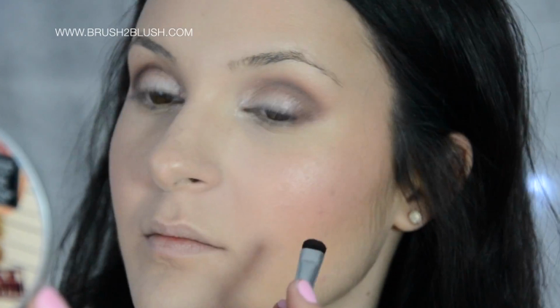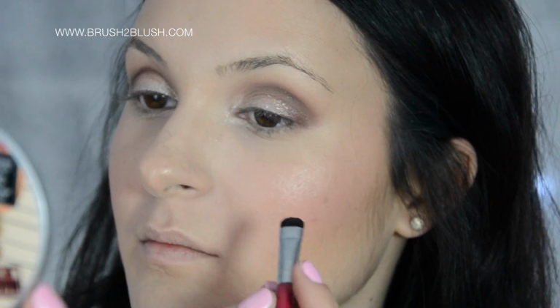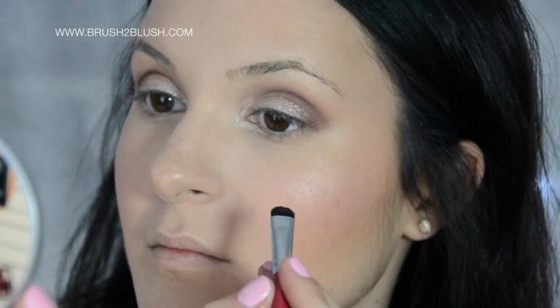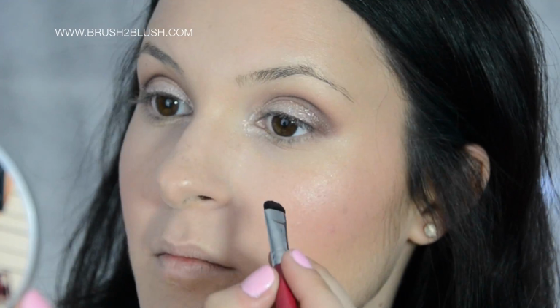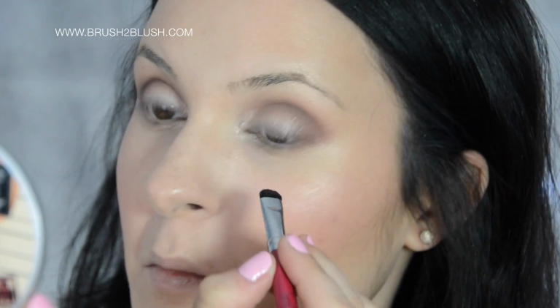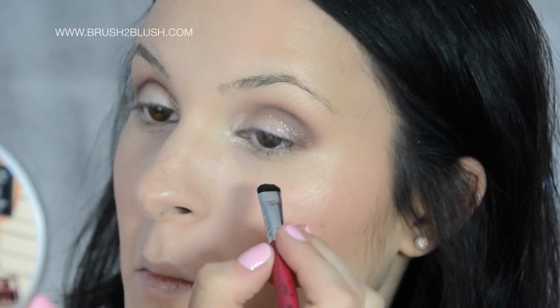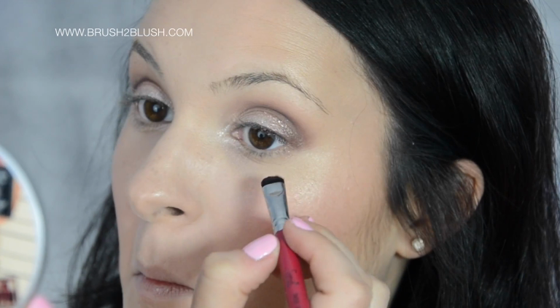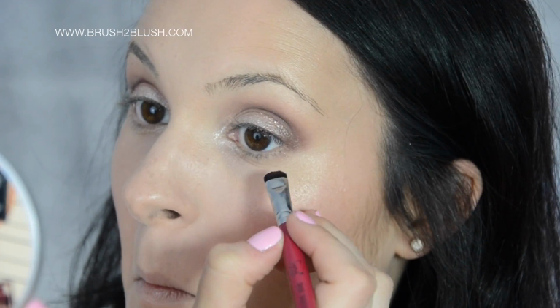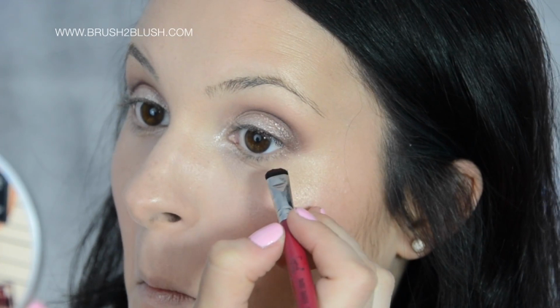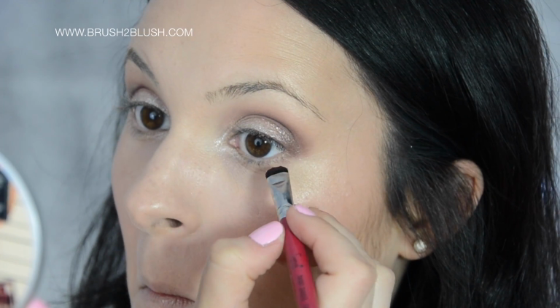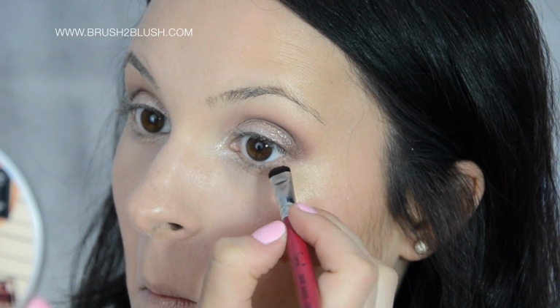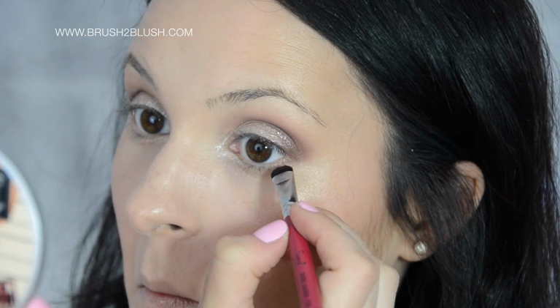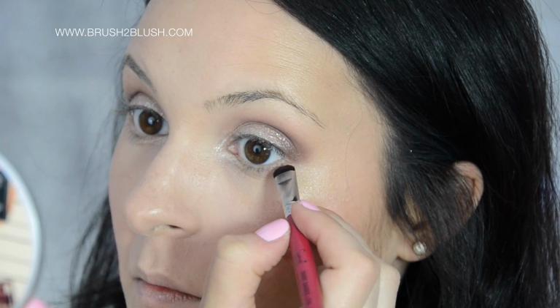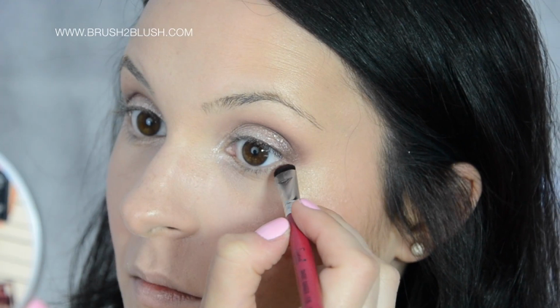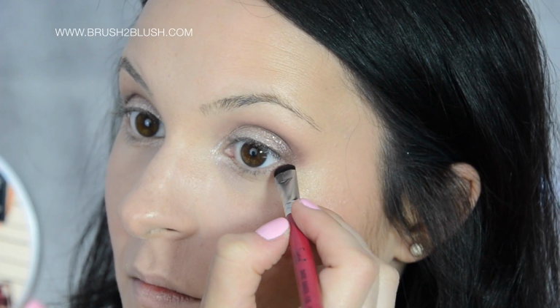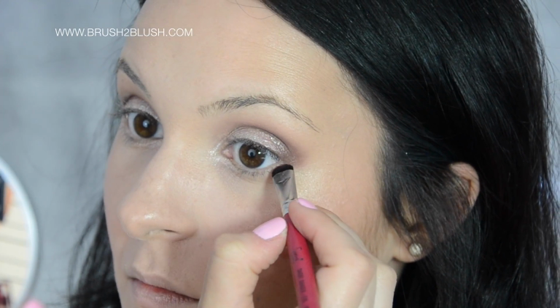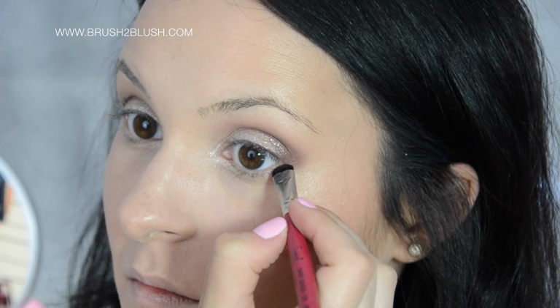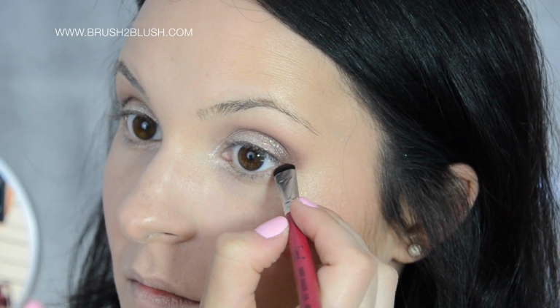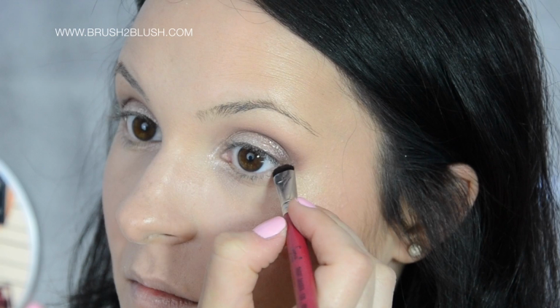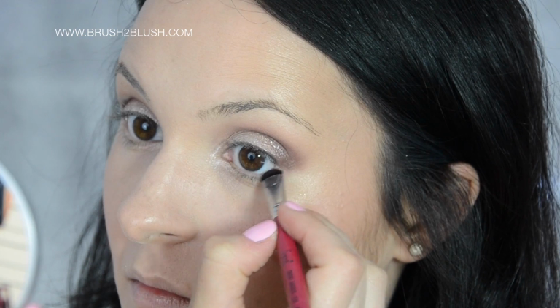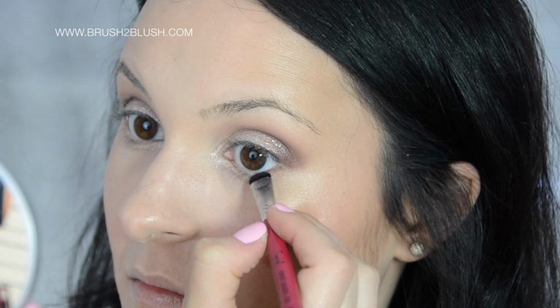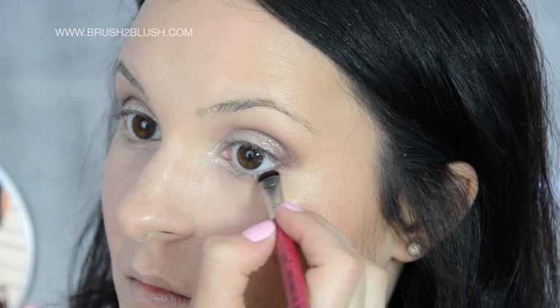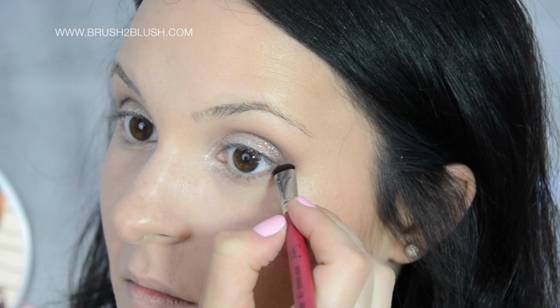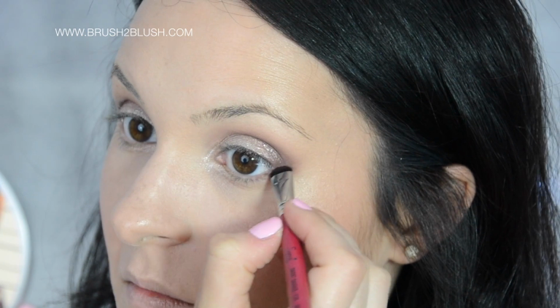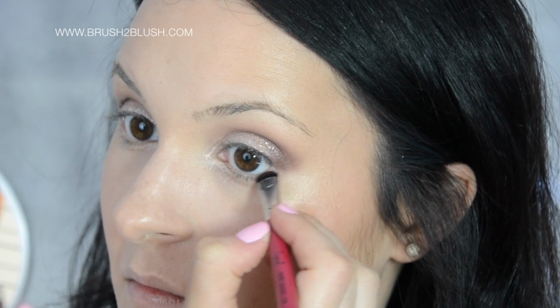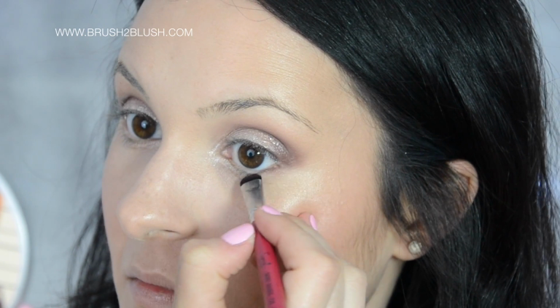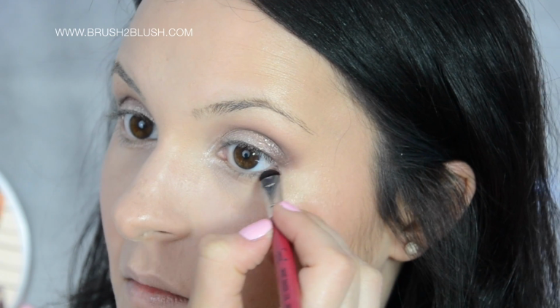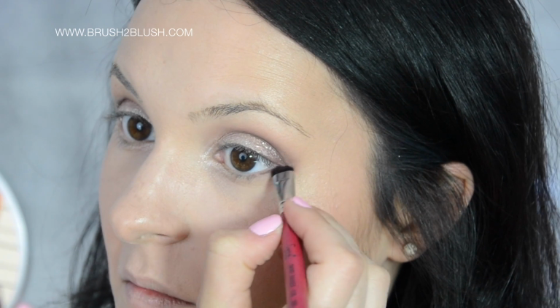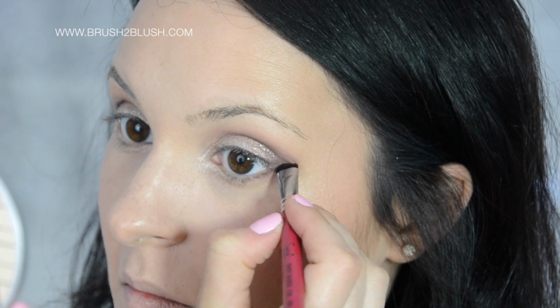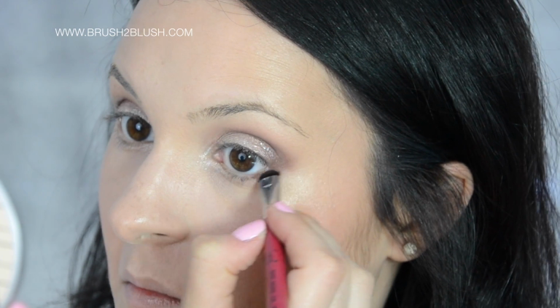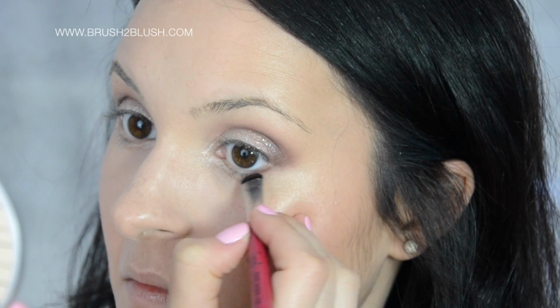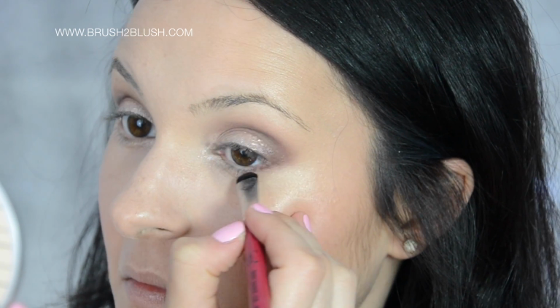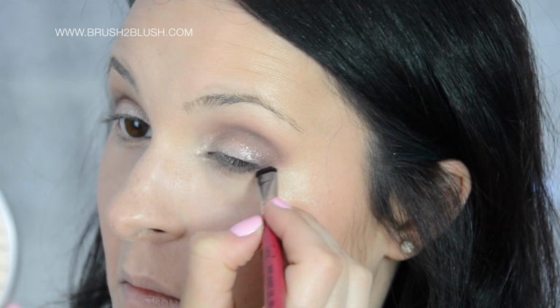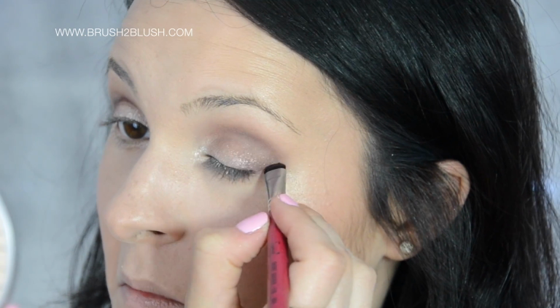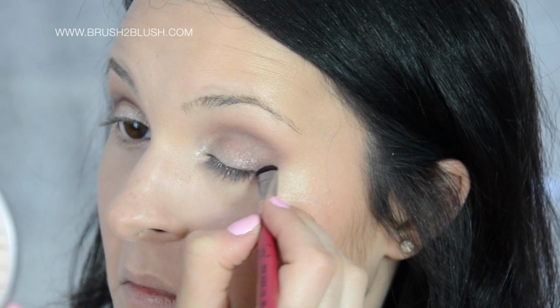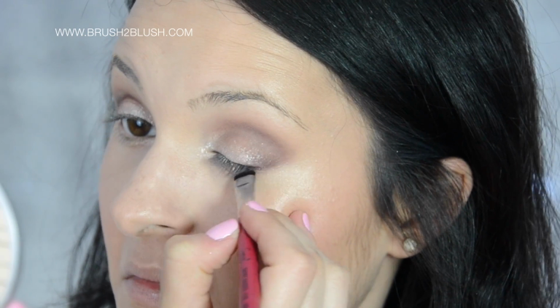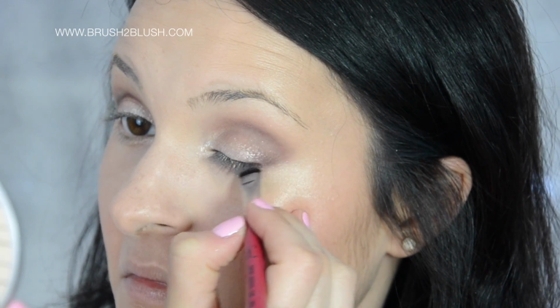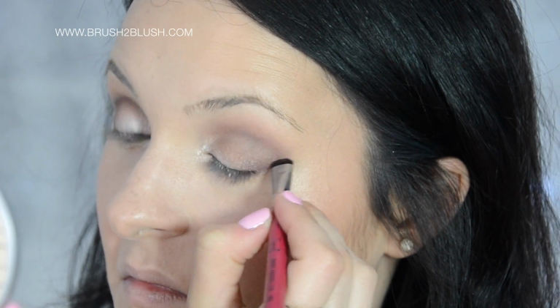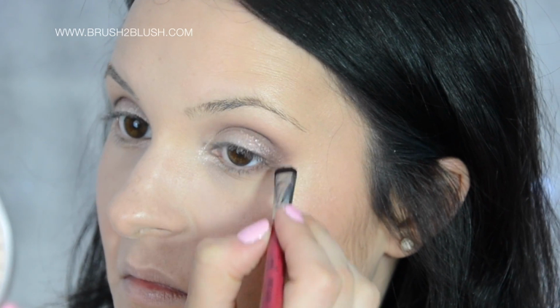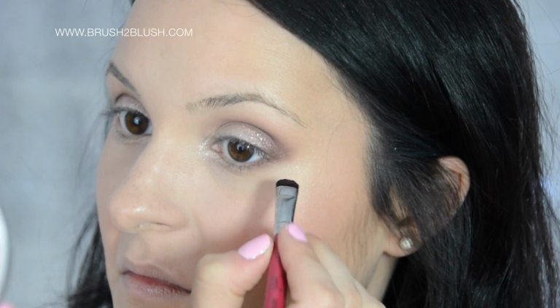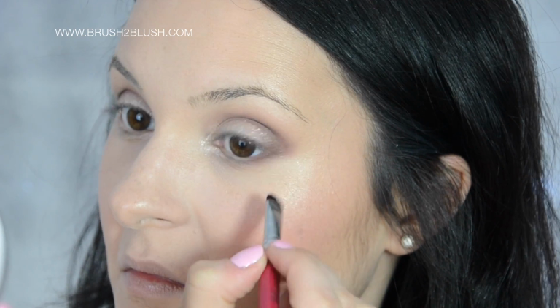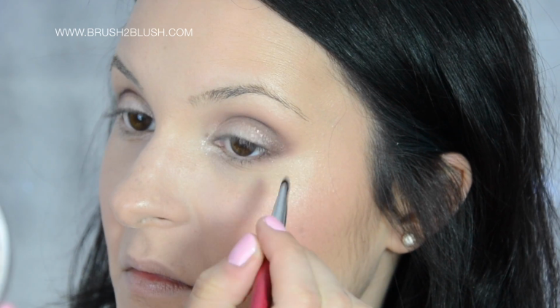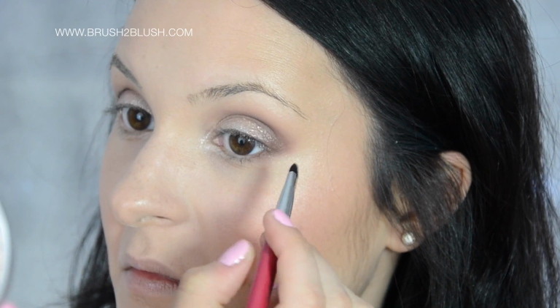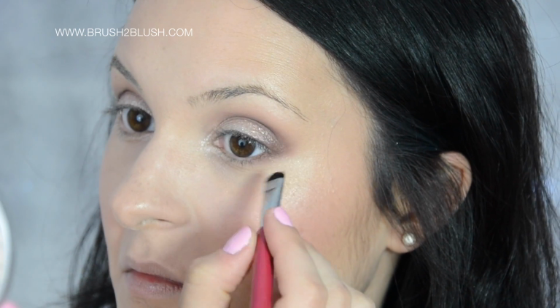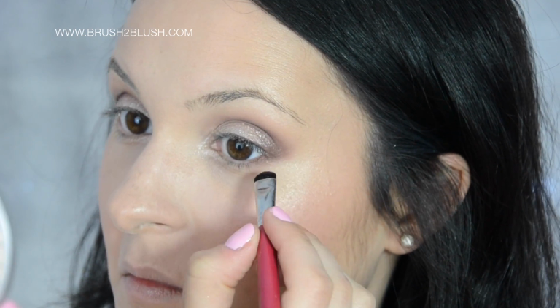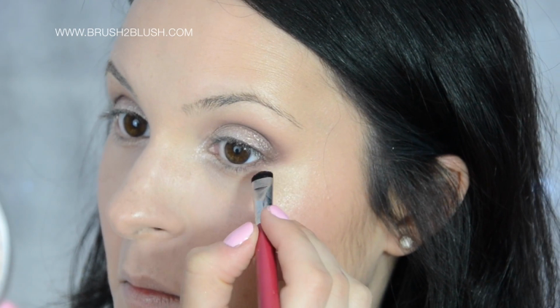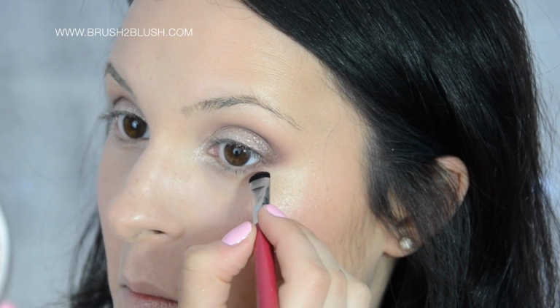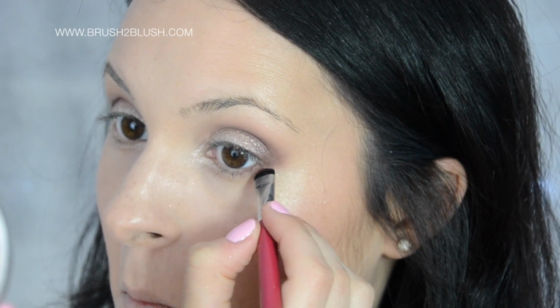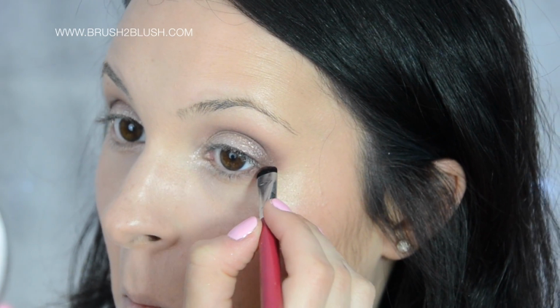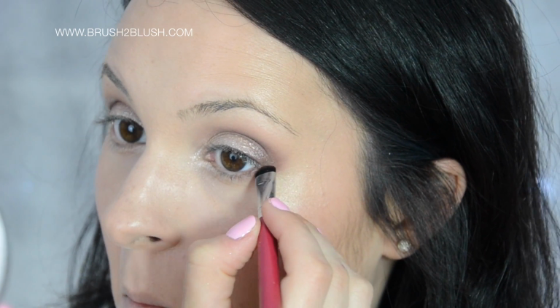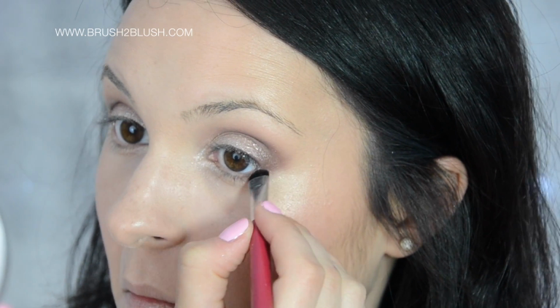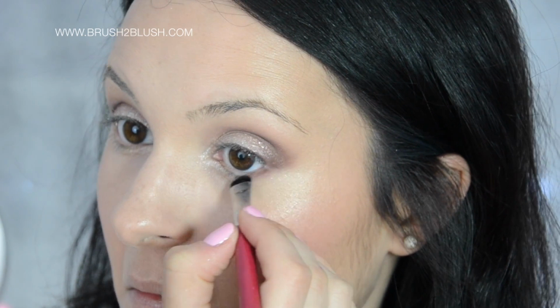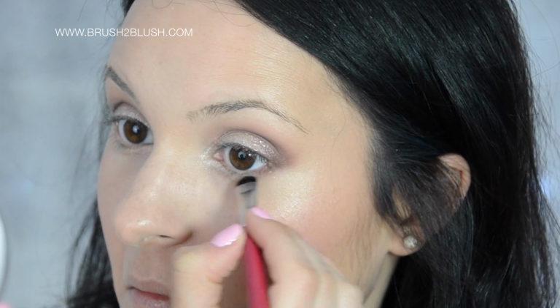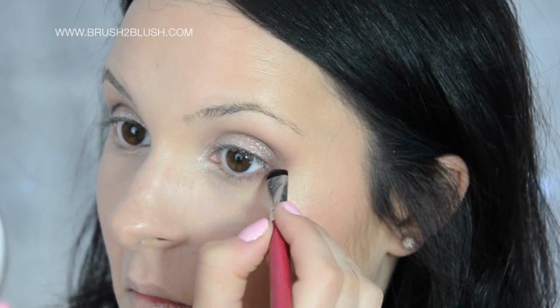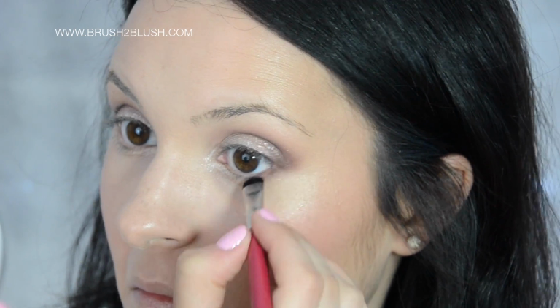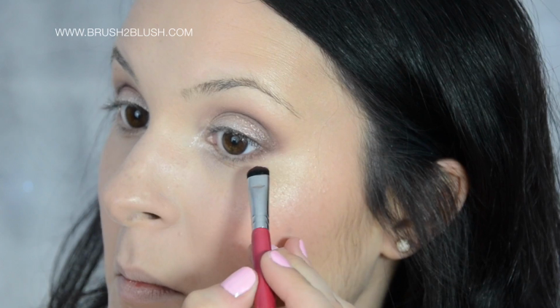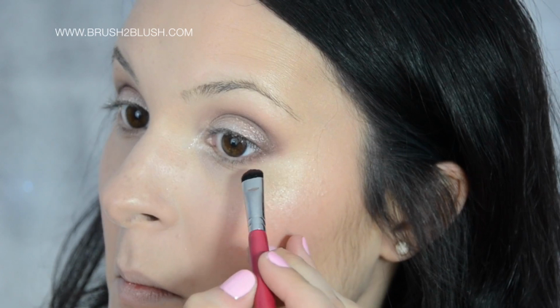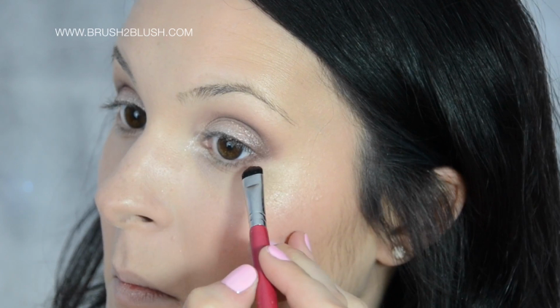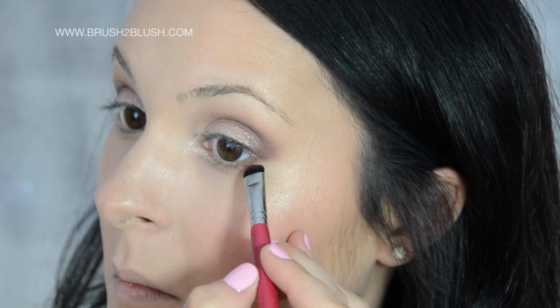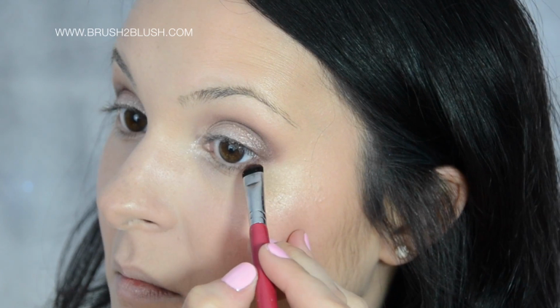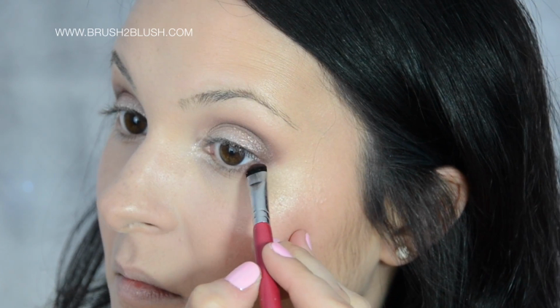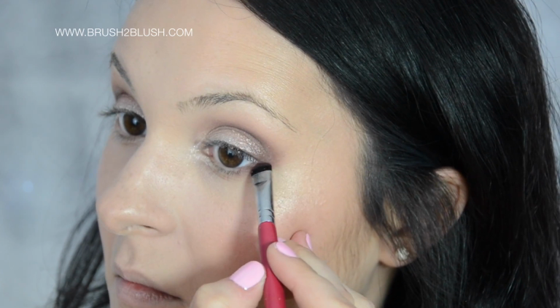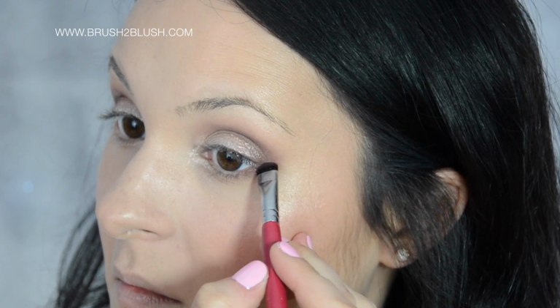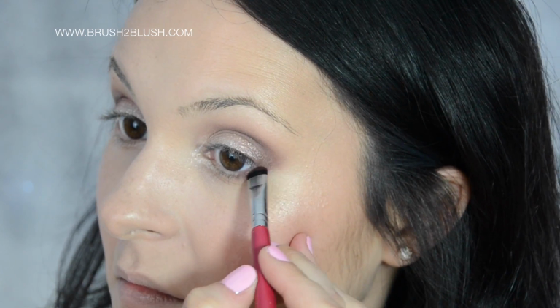To the lower lashes, with the same shadow but with a precise brush, to unify with the top lashes.